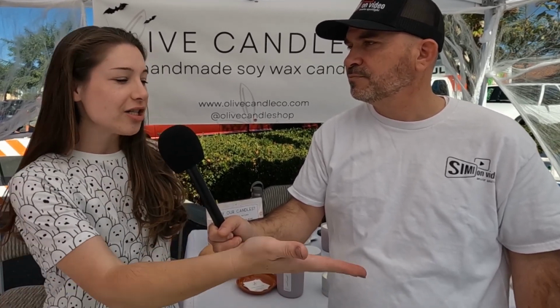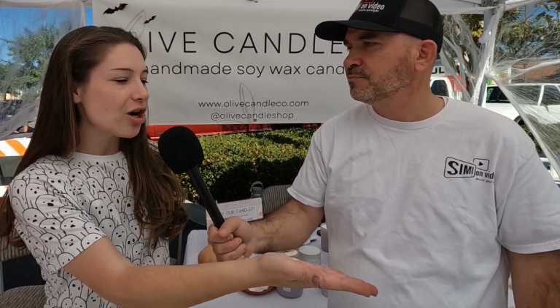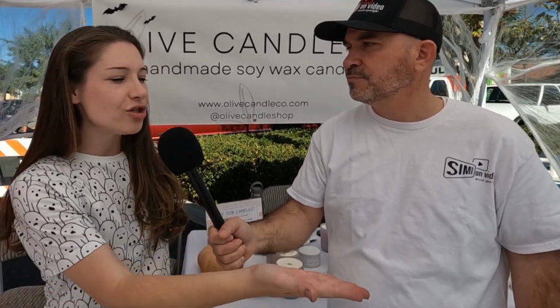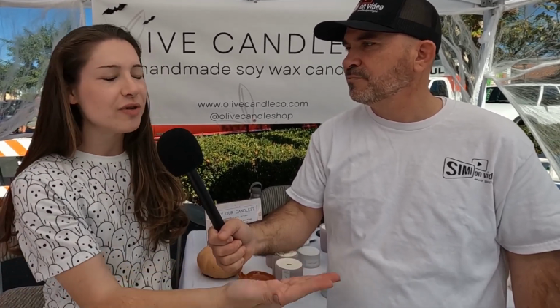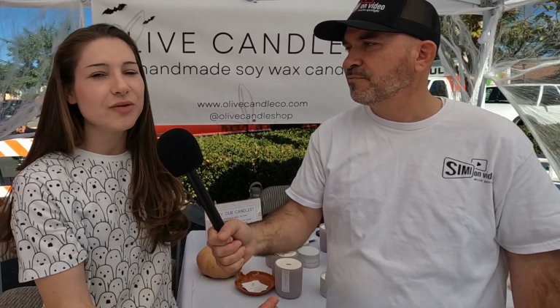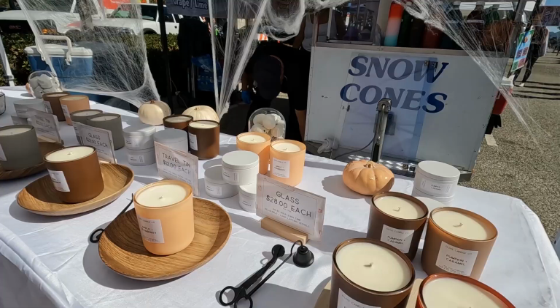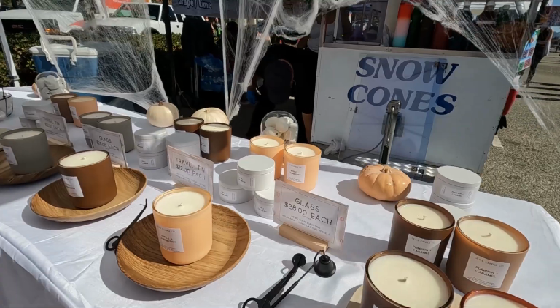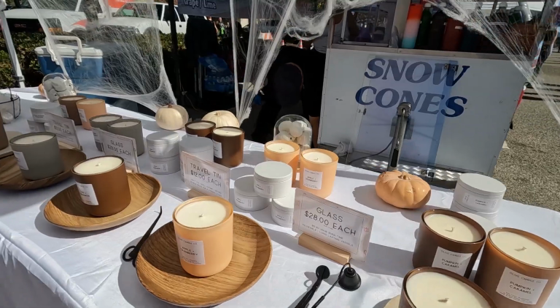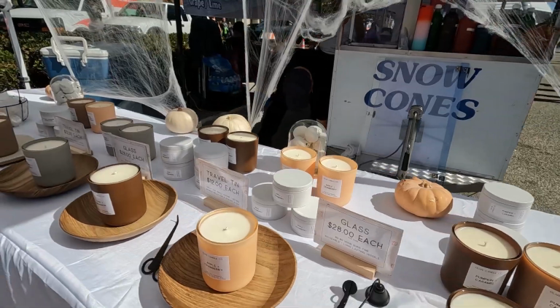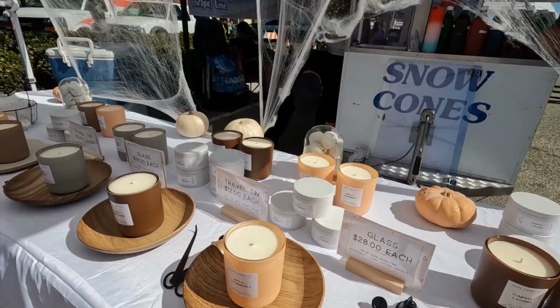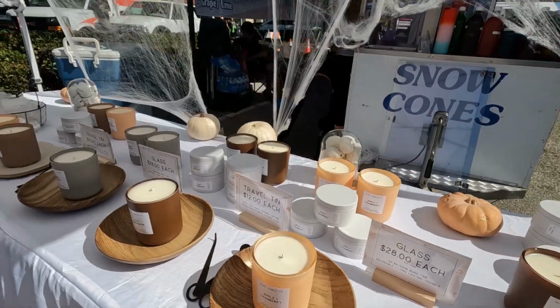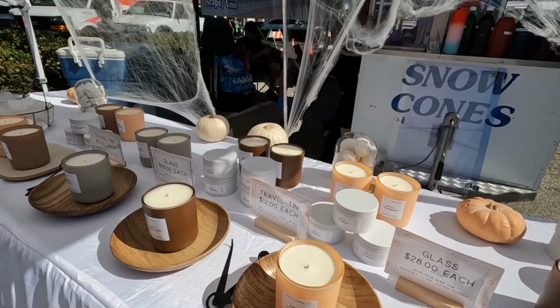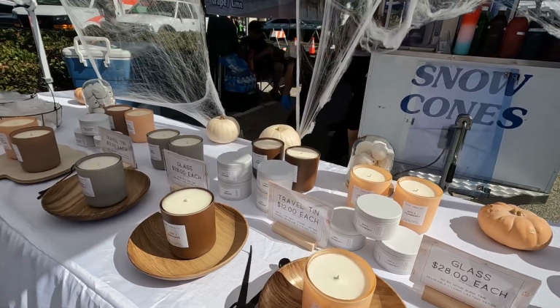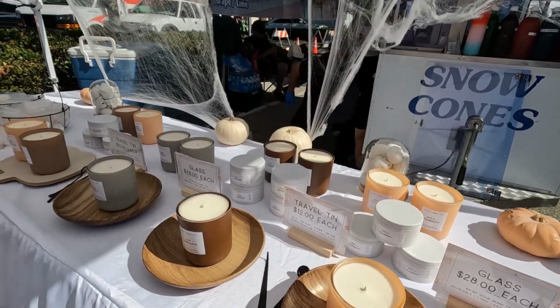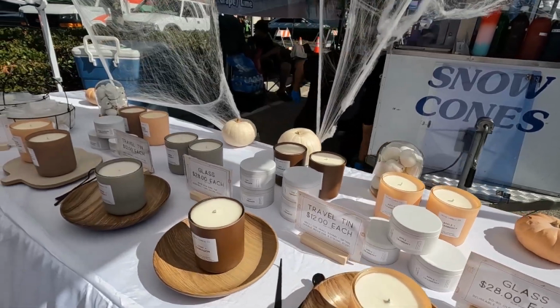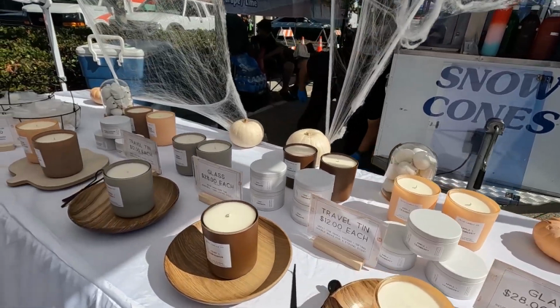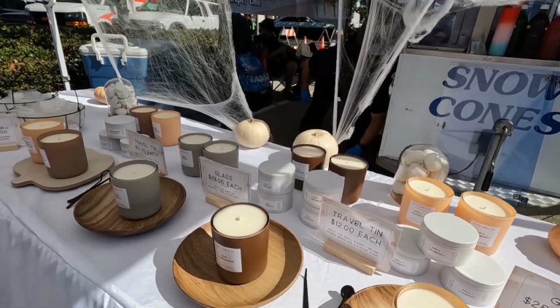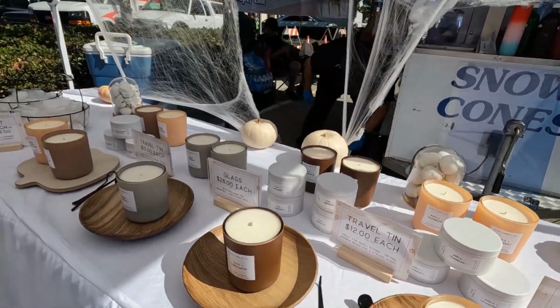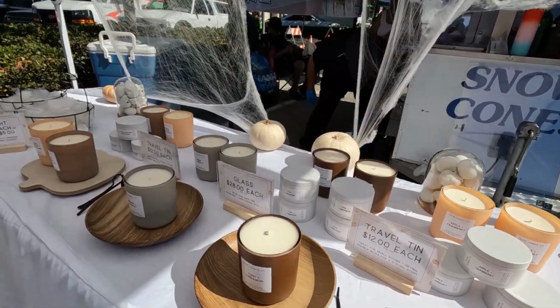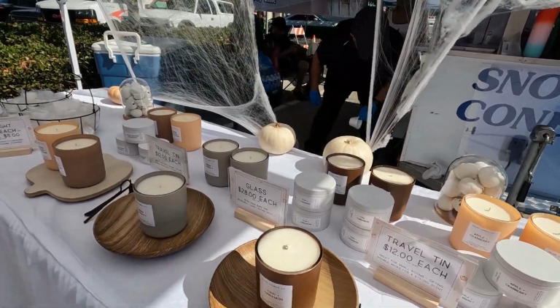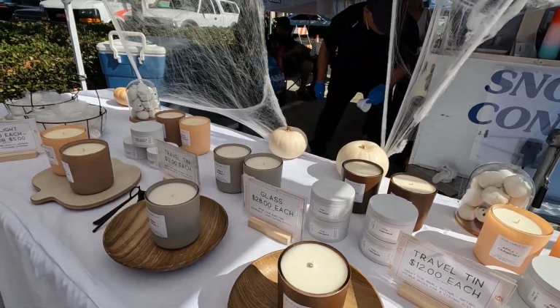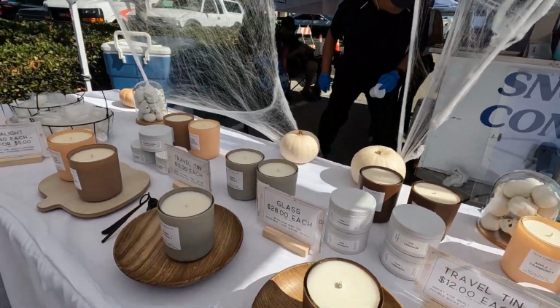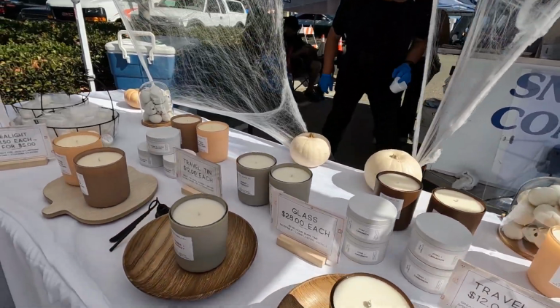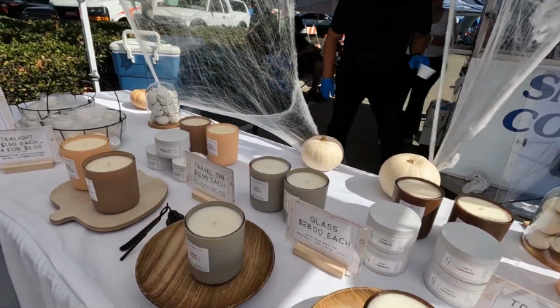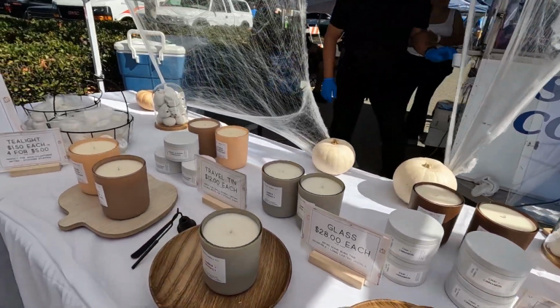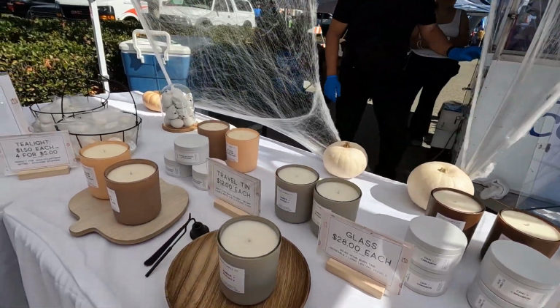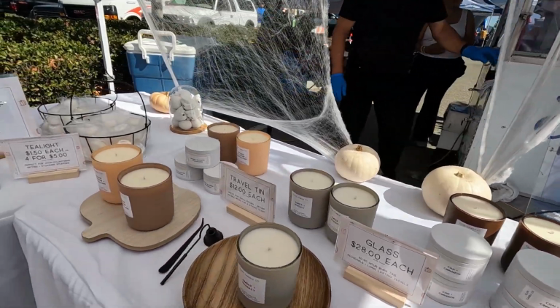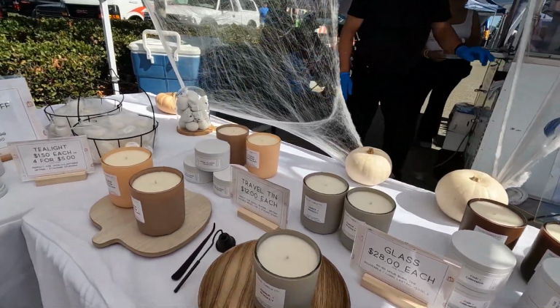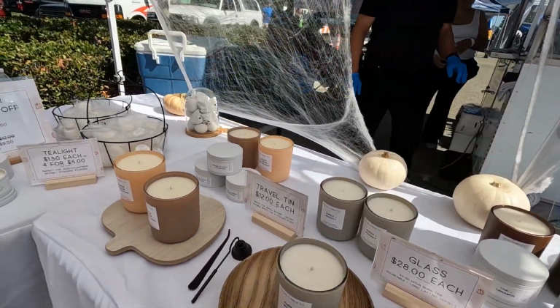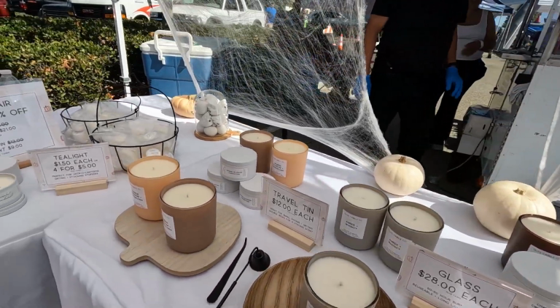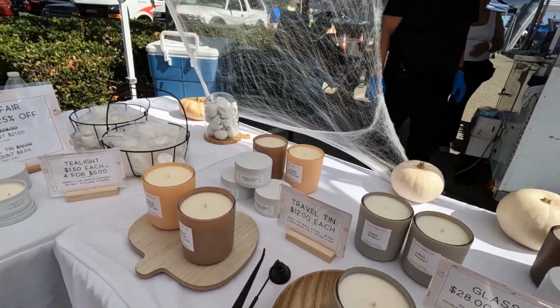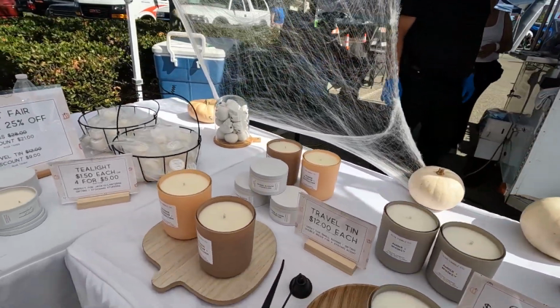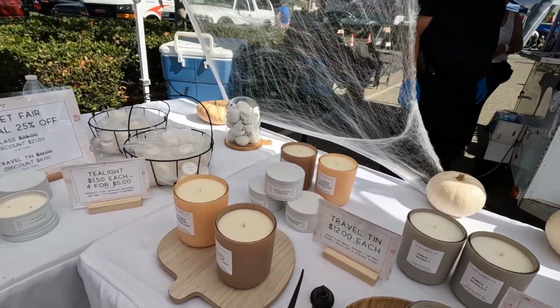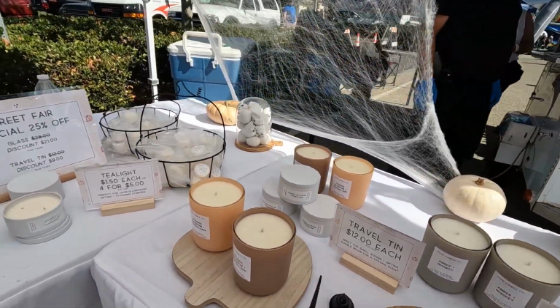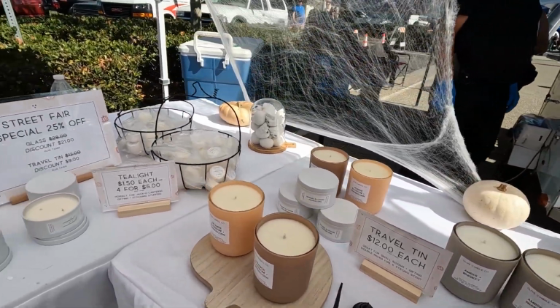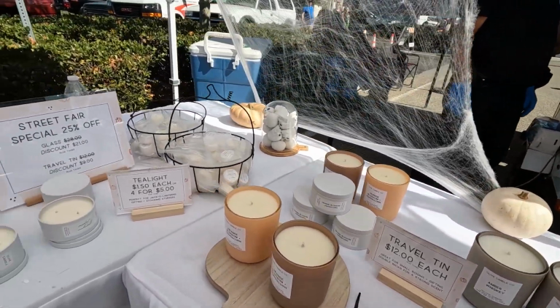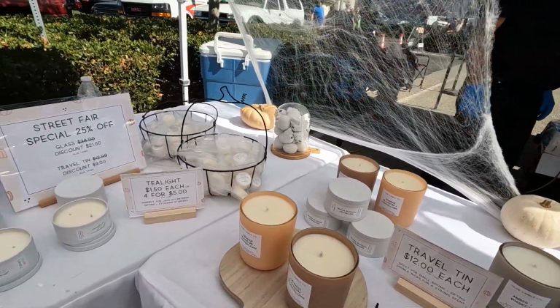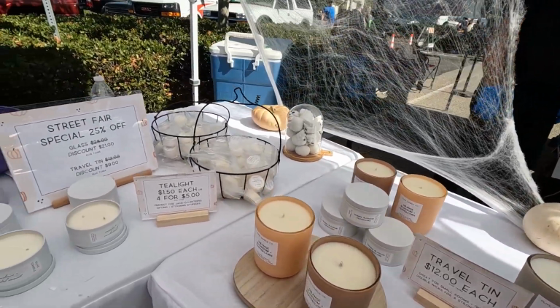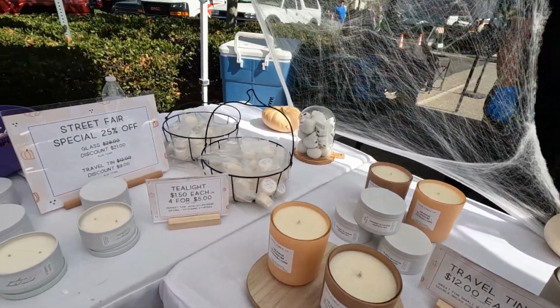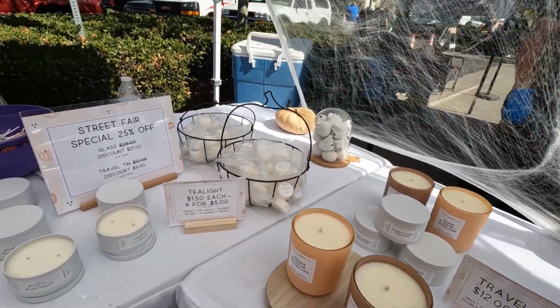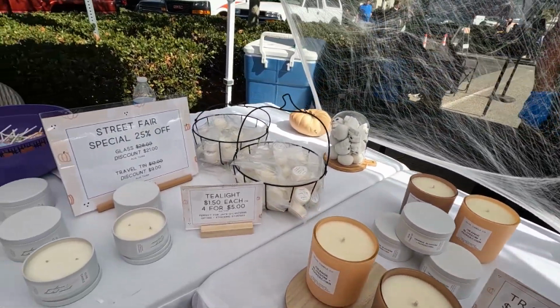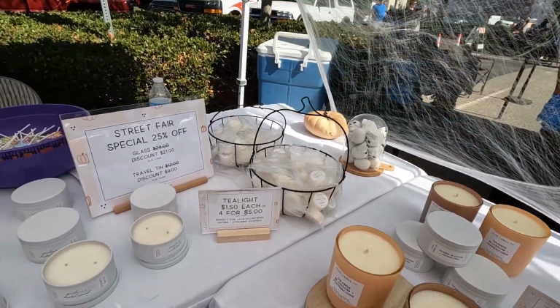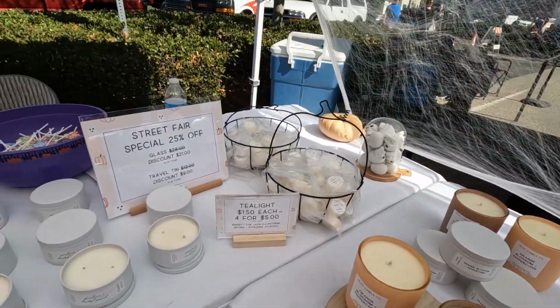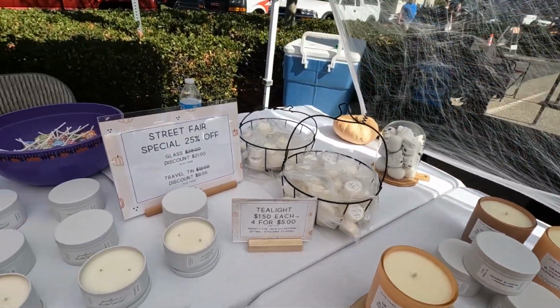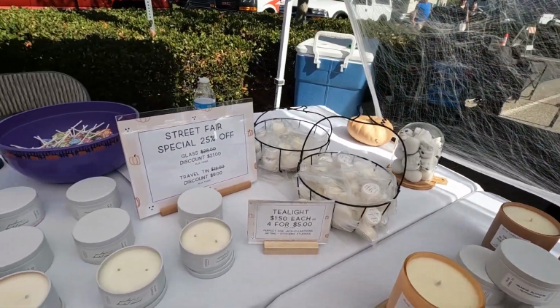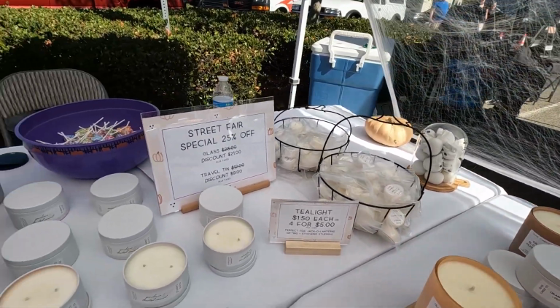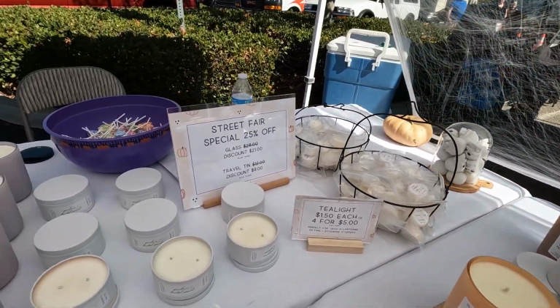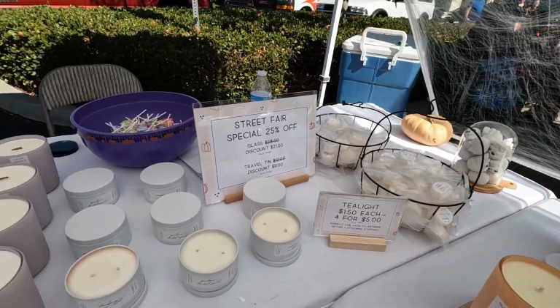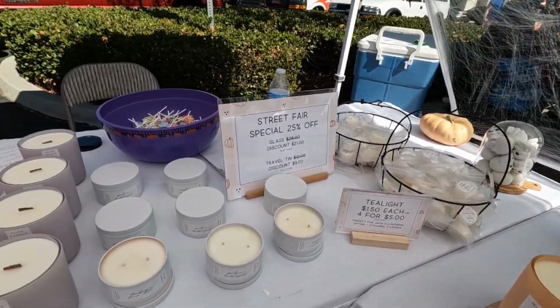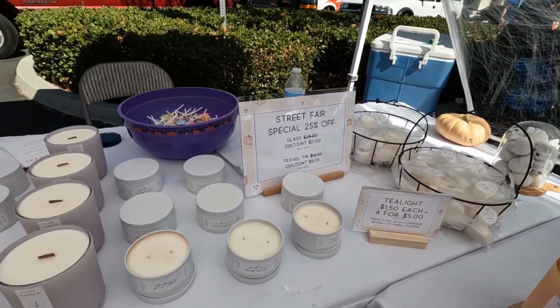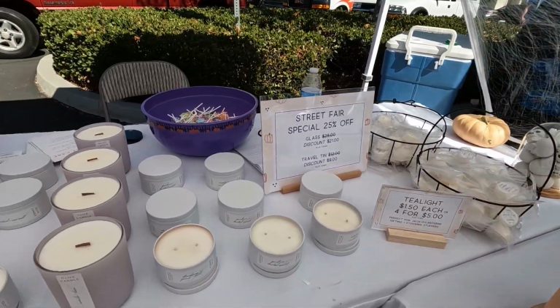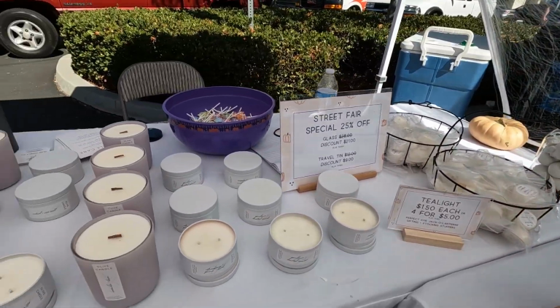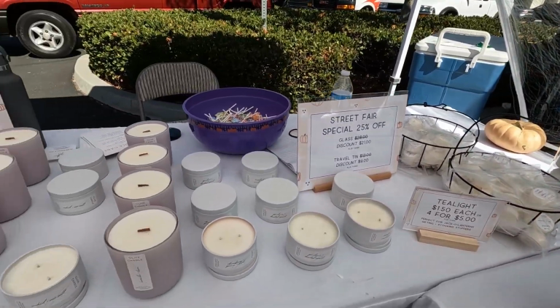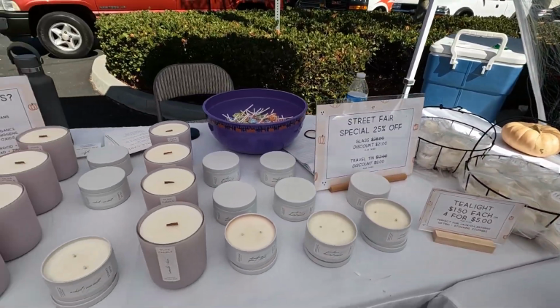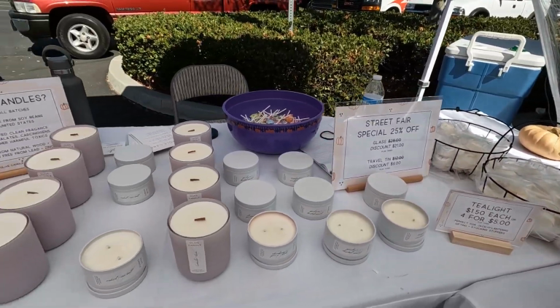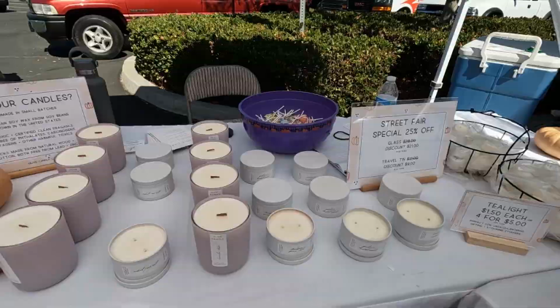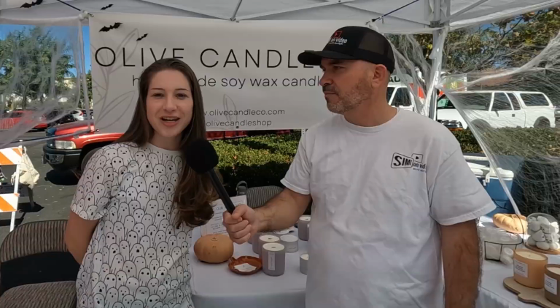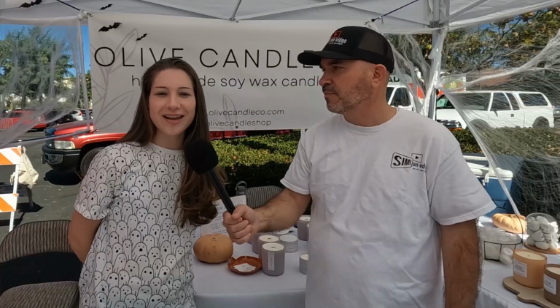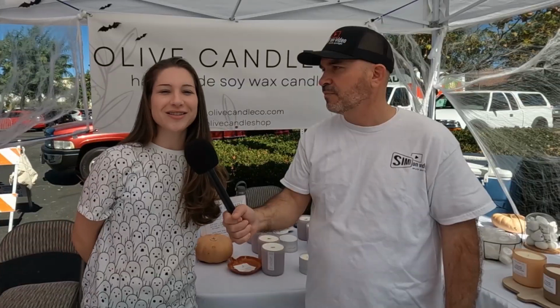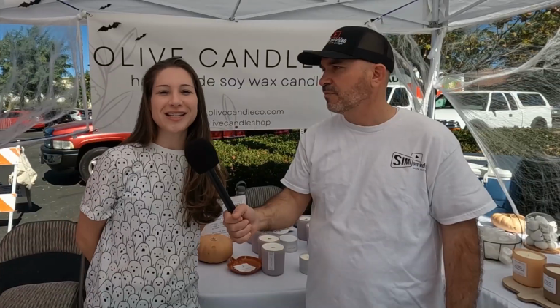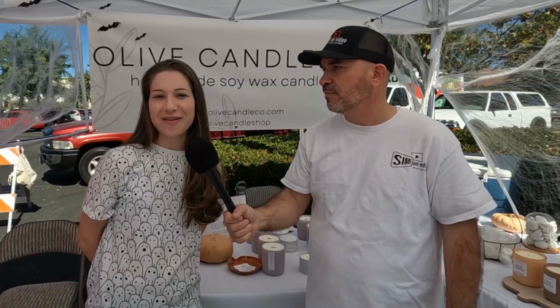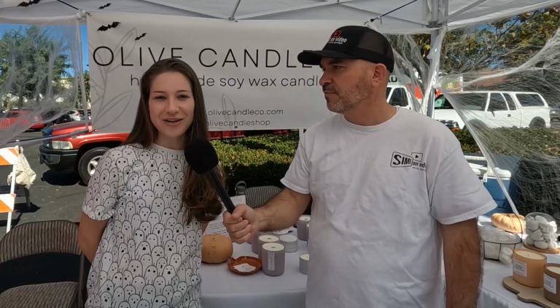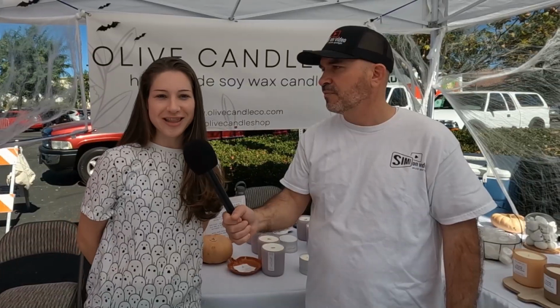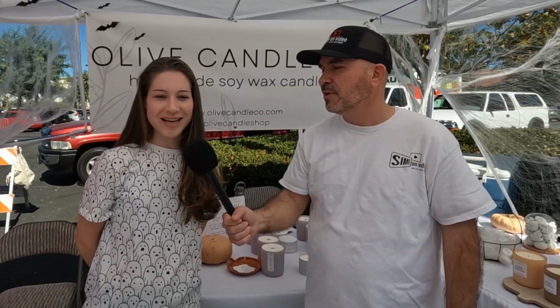These large ones will last you up to 80 hours. We have something for everyone in the family. We have tea lights, travel tins, large candles, everything.